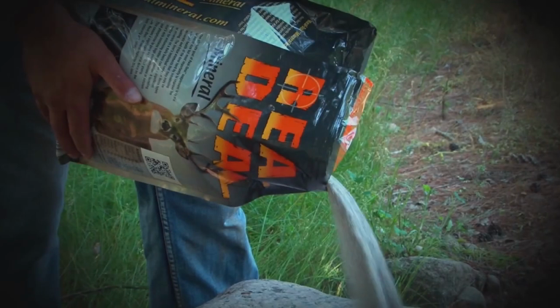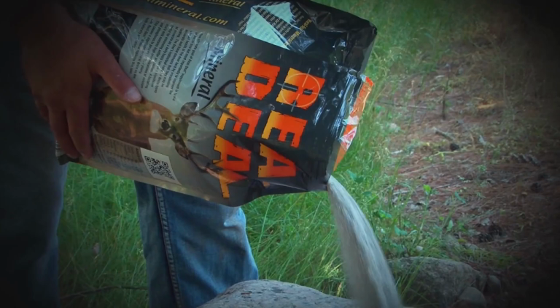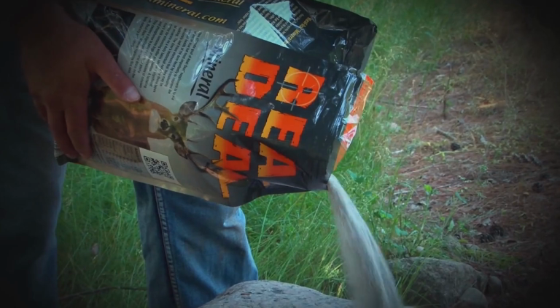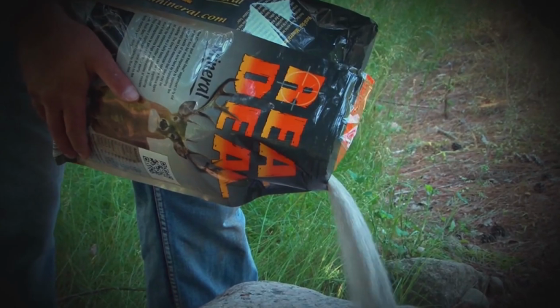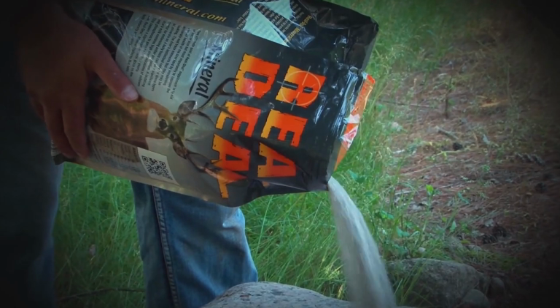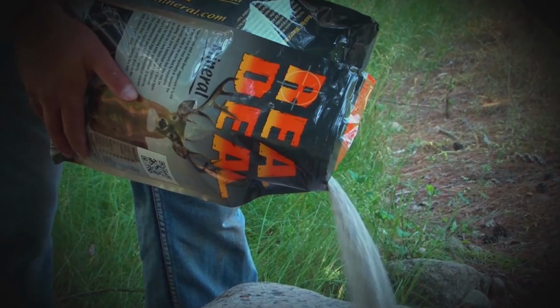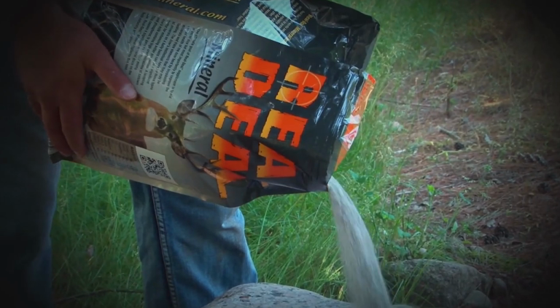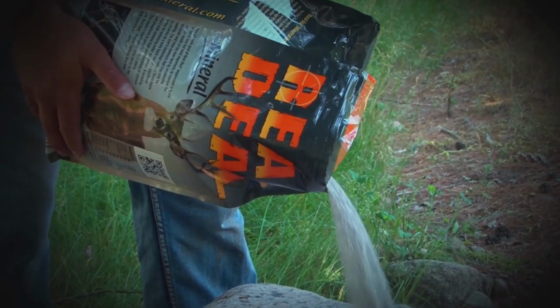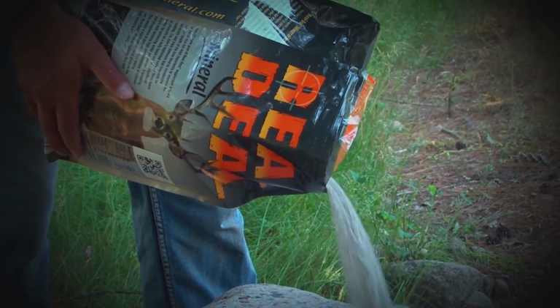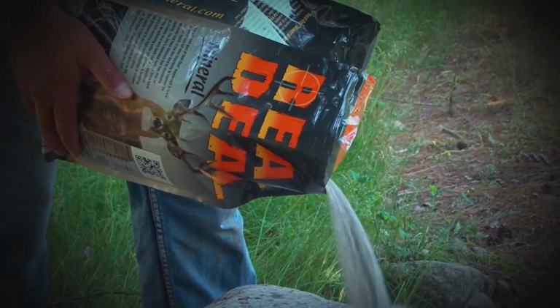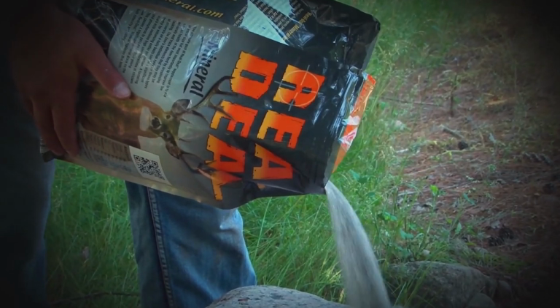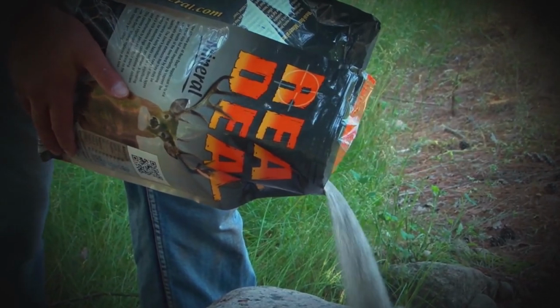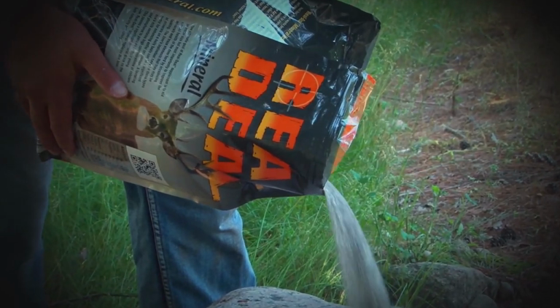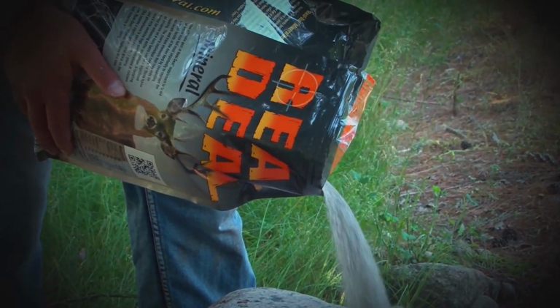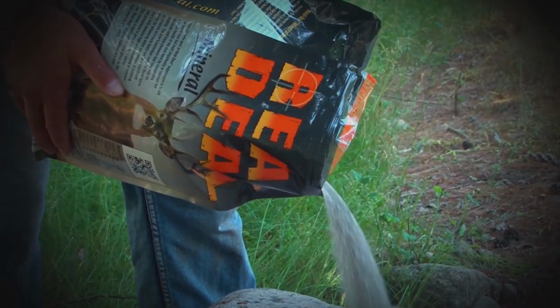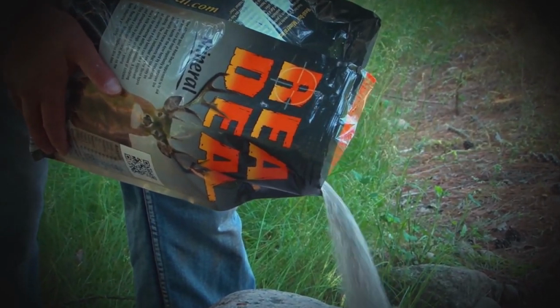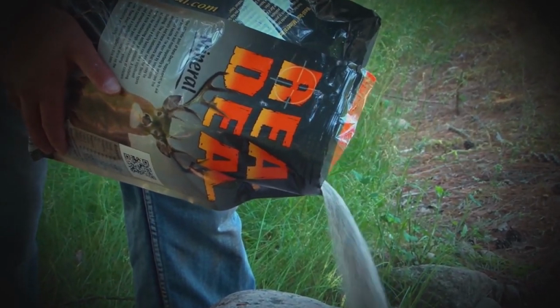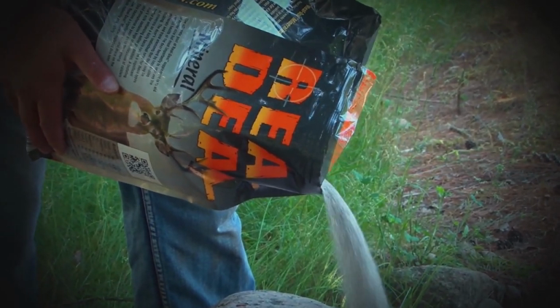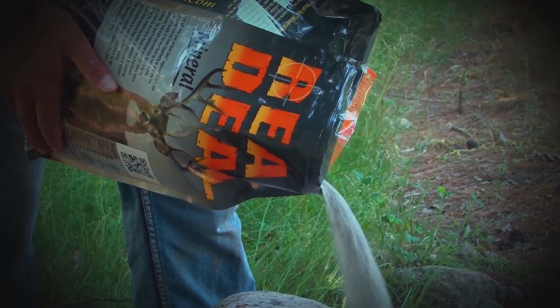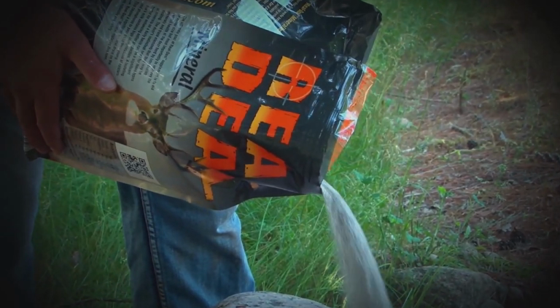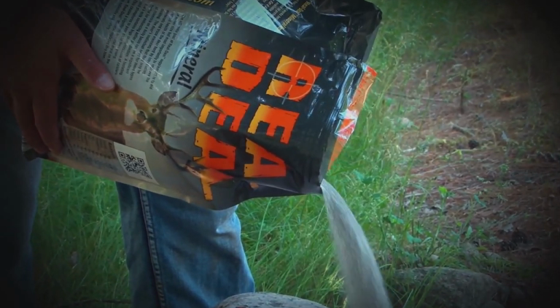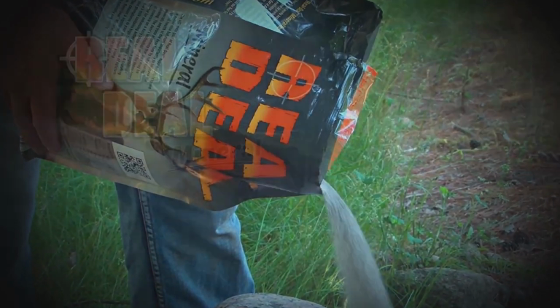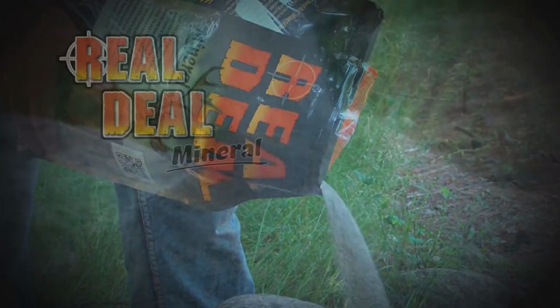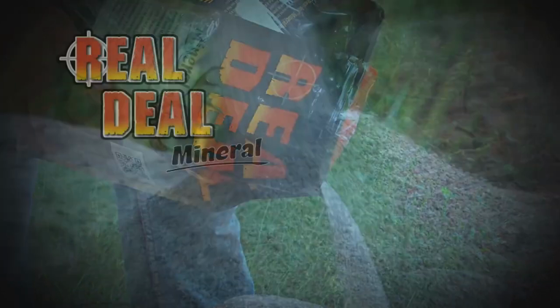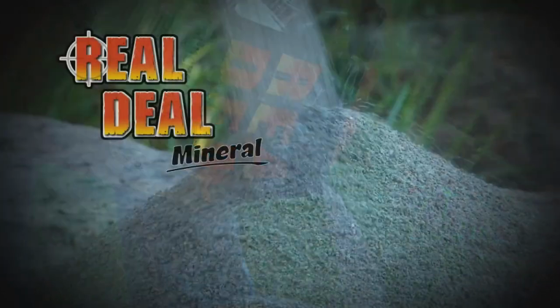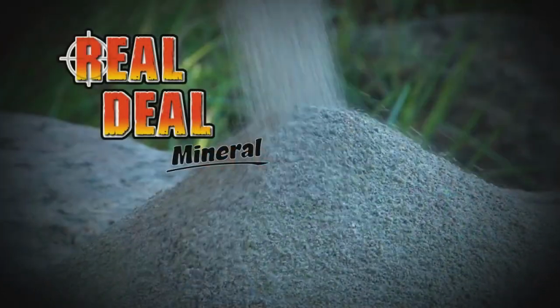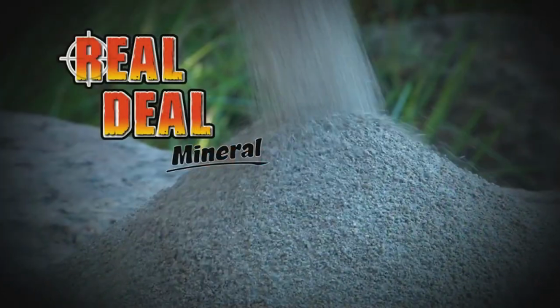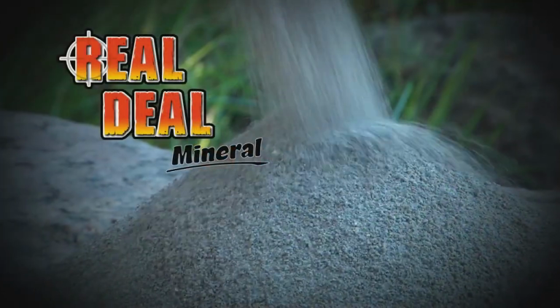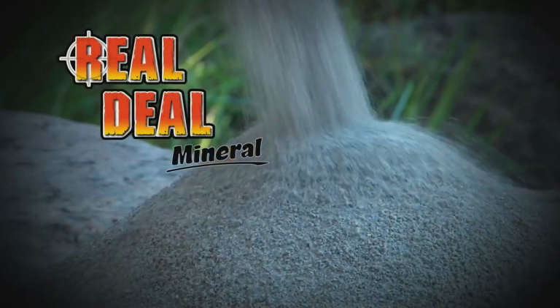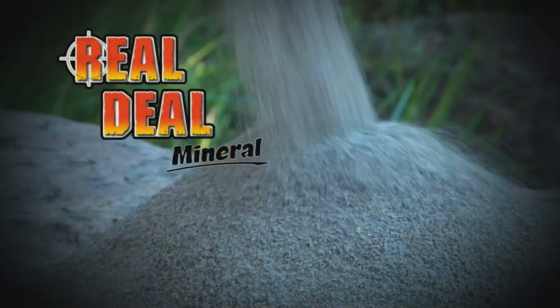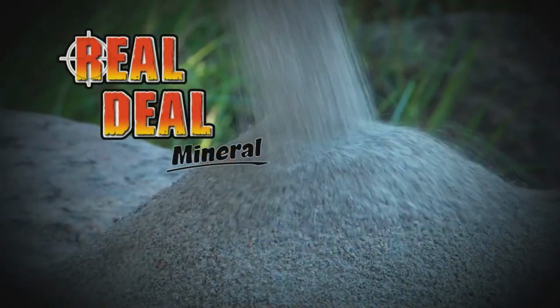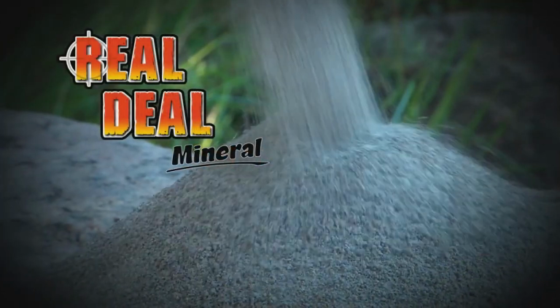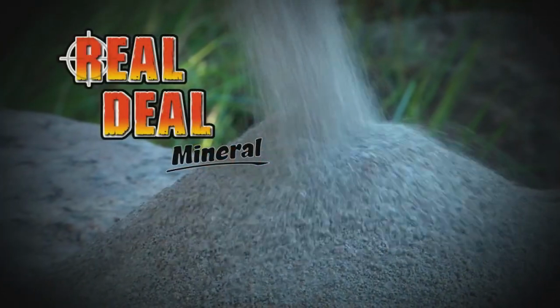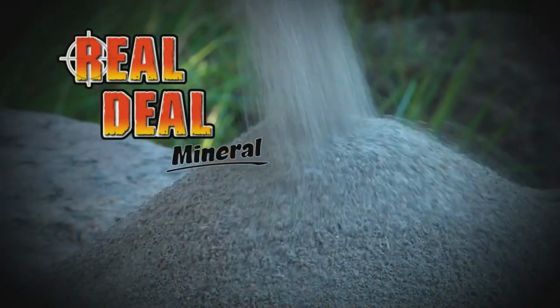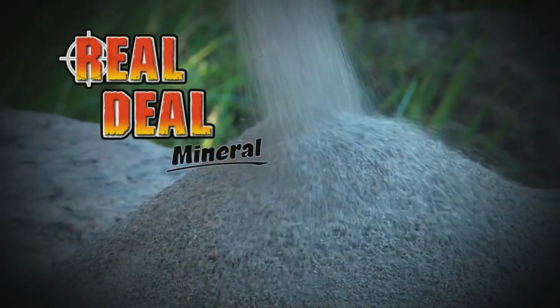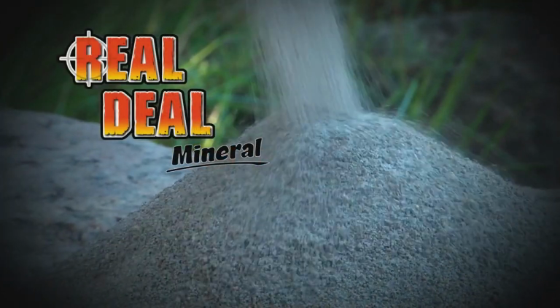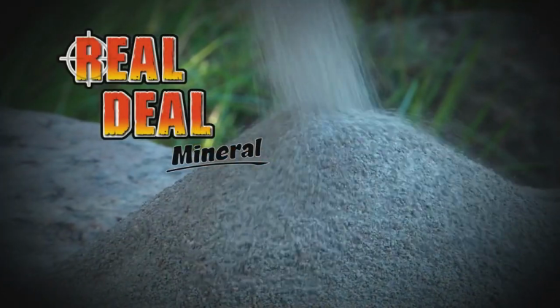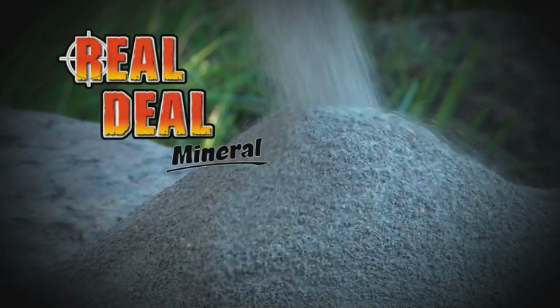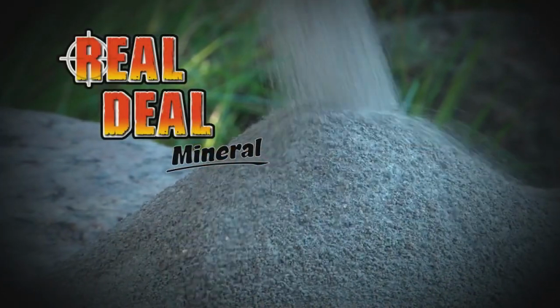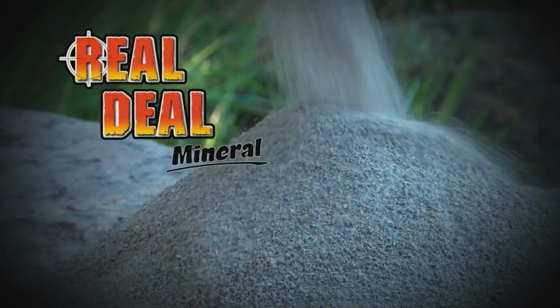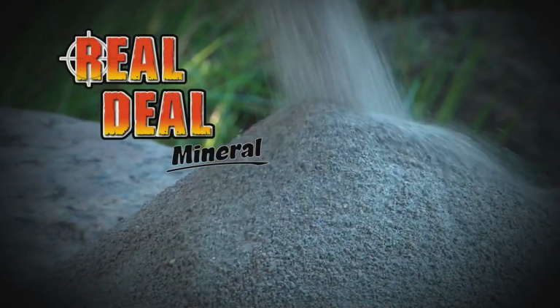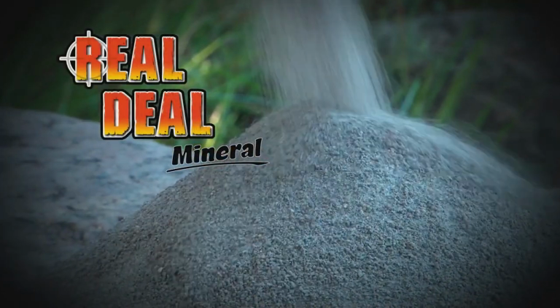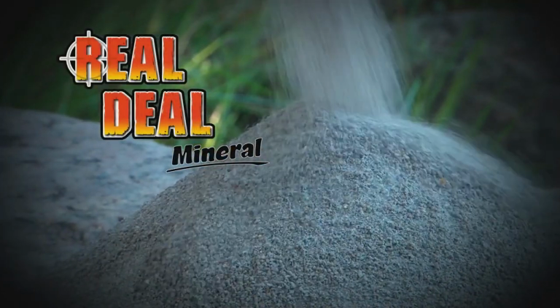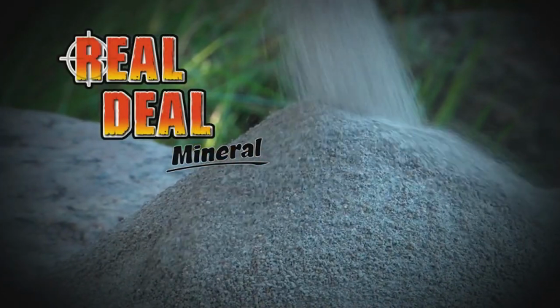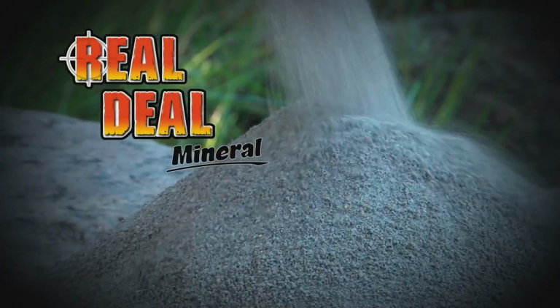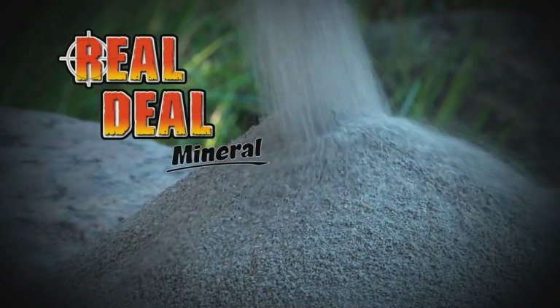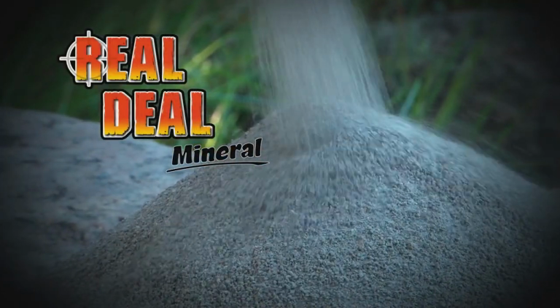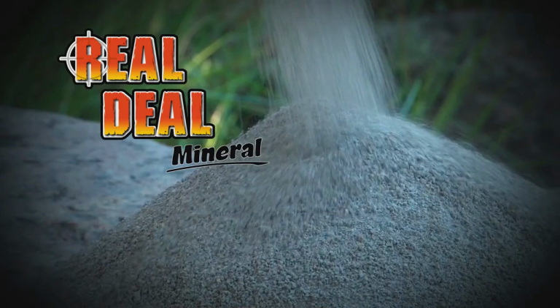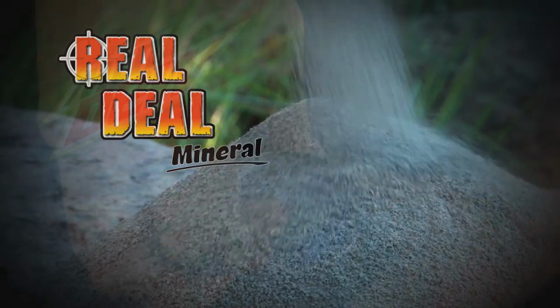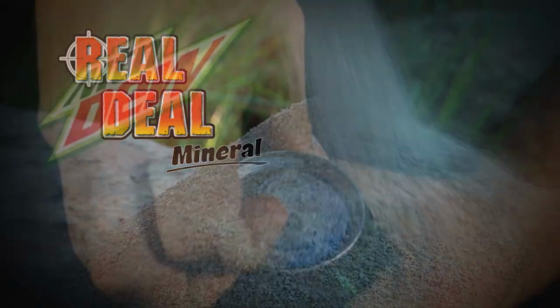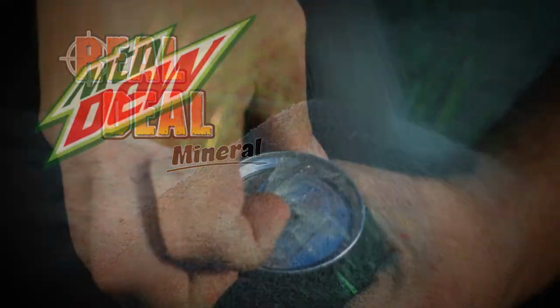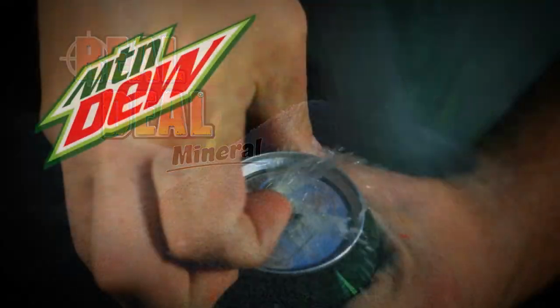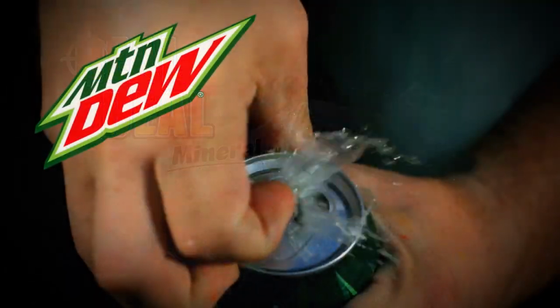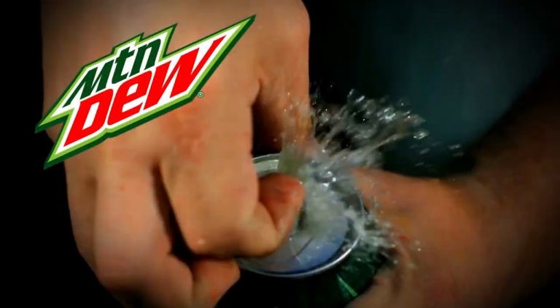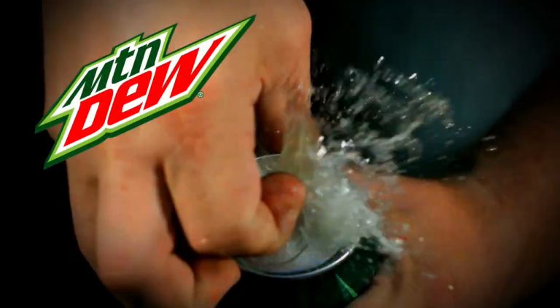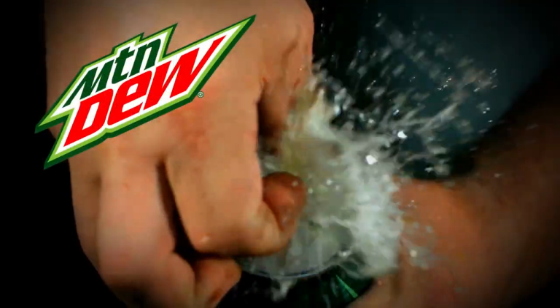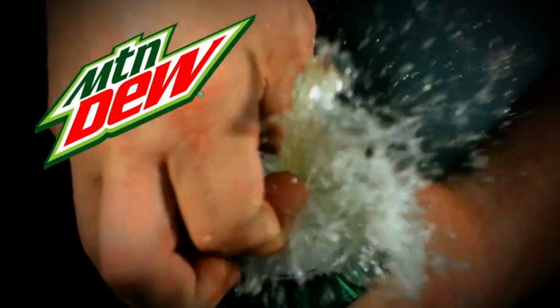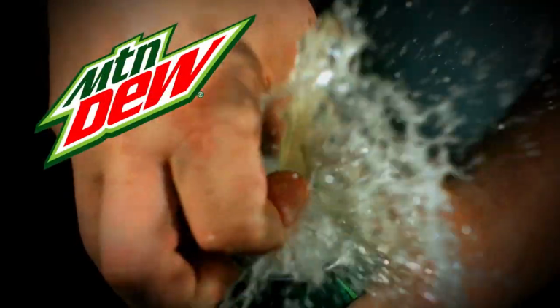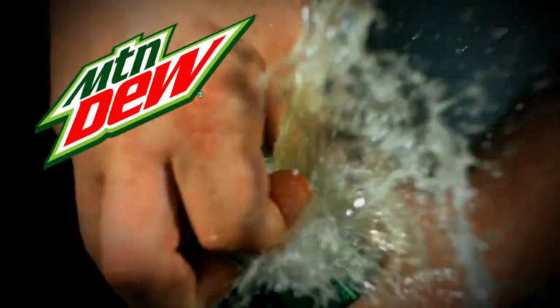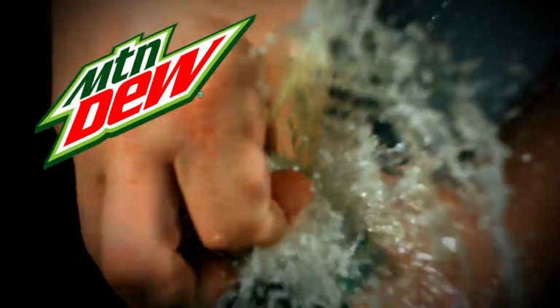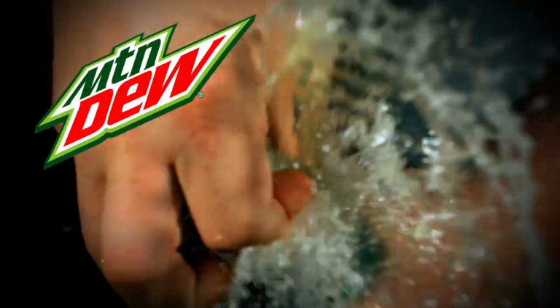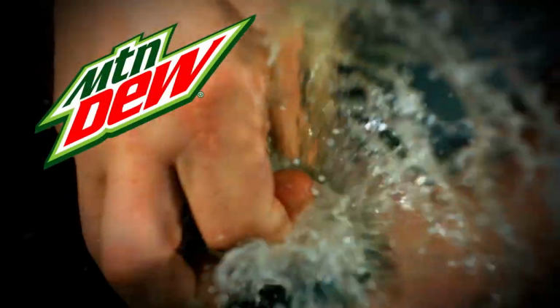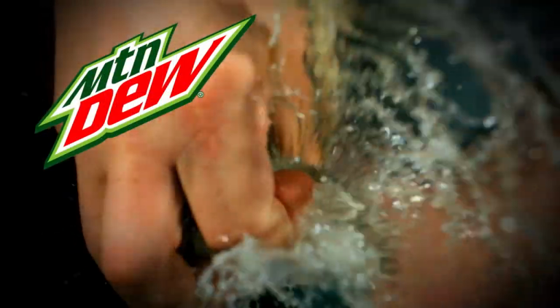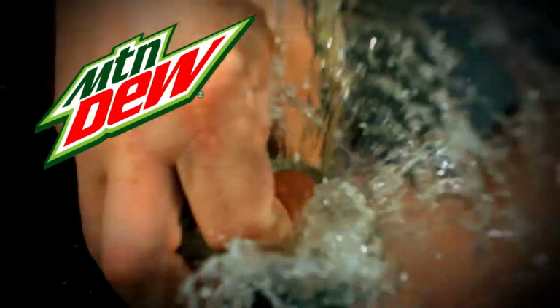Outdoor Bound TV is brought to you by Real Deal Mineral and Mountain Dew.